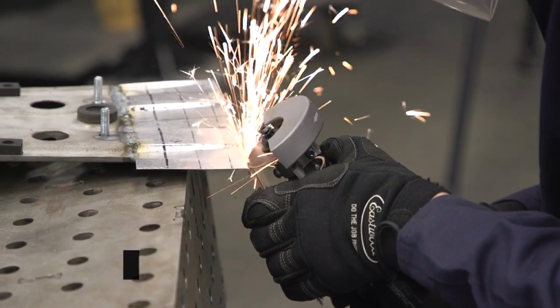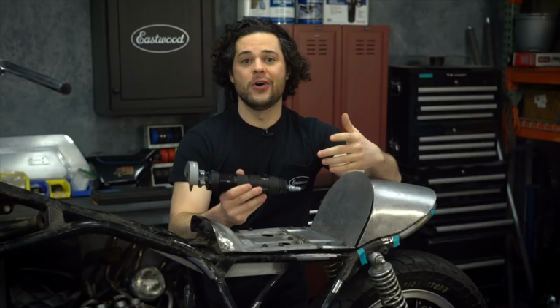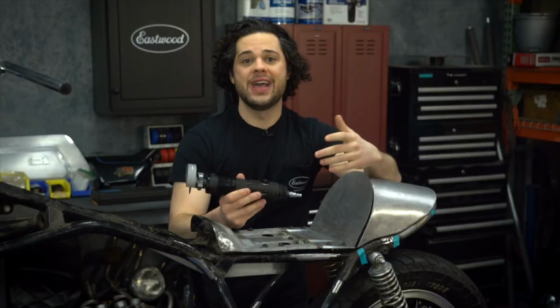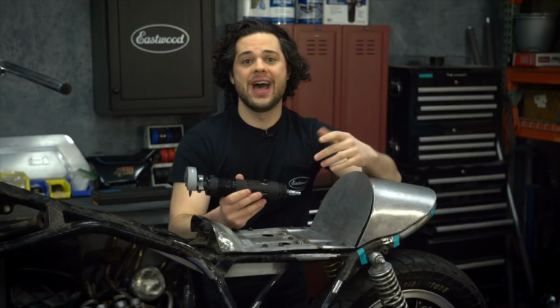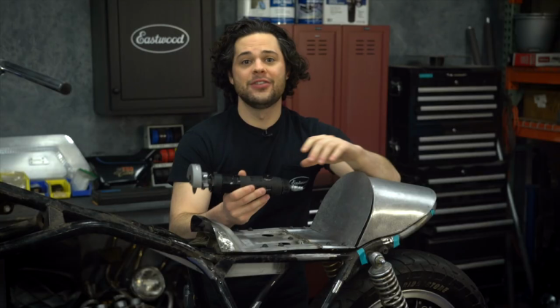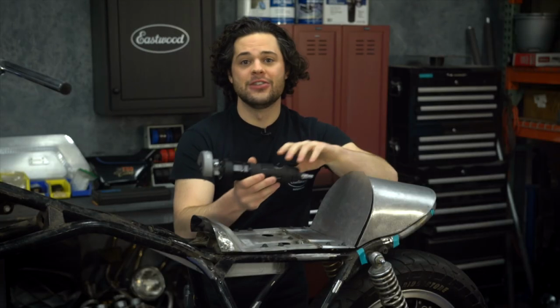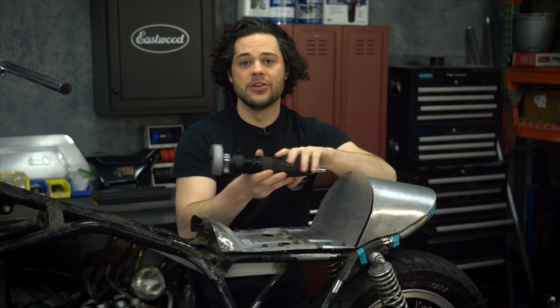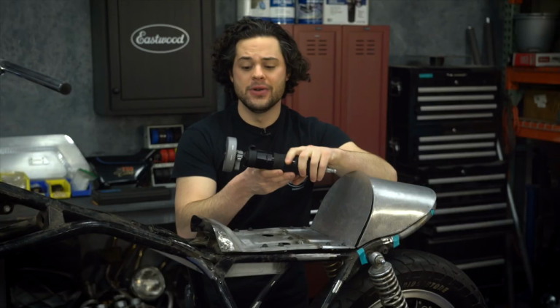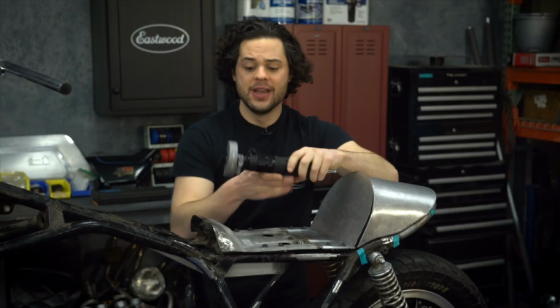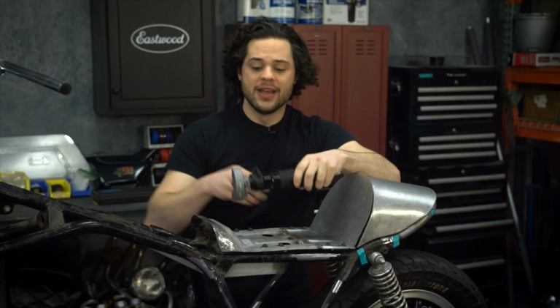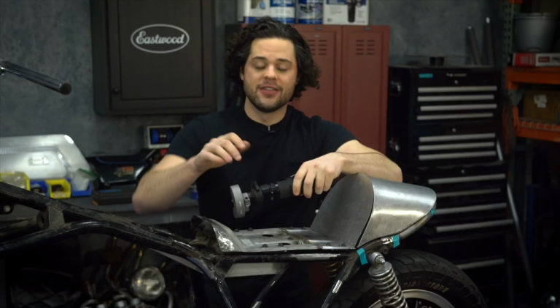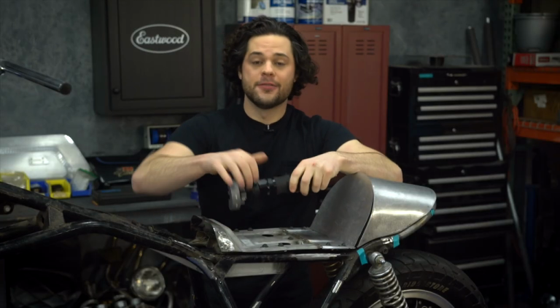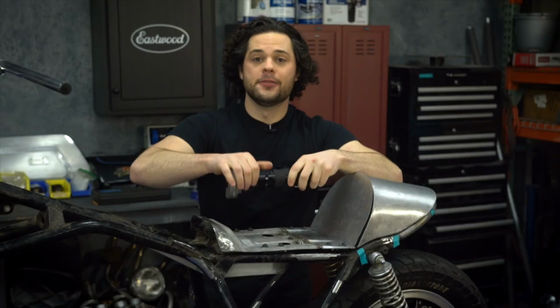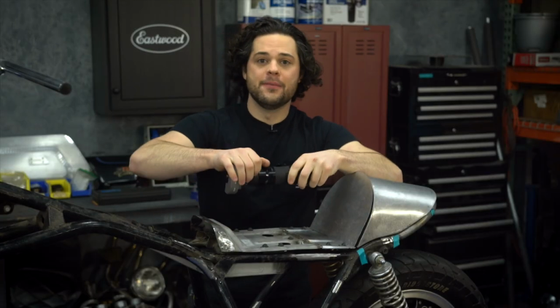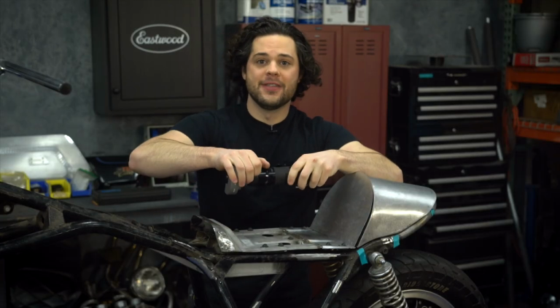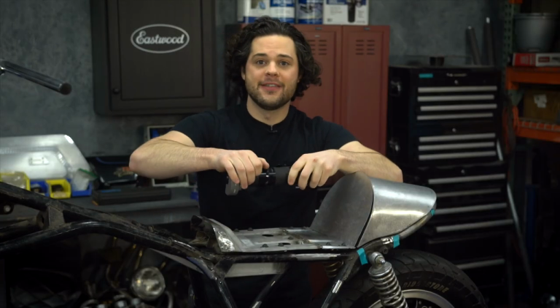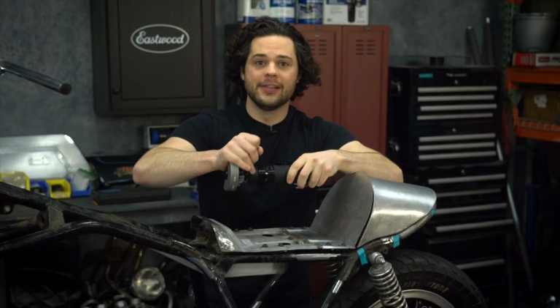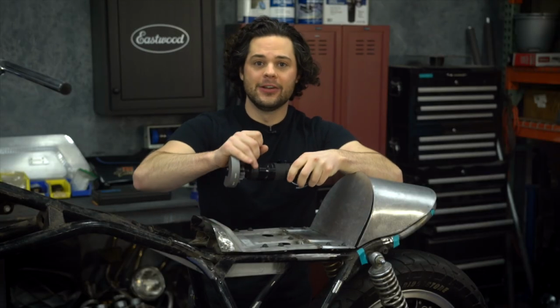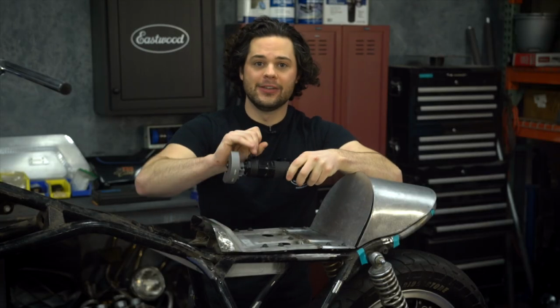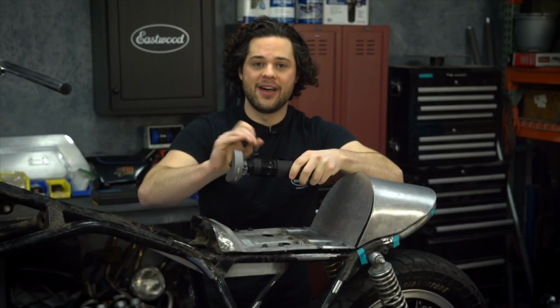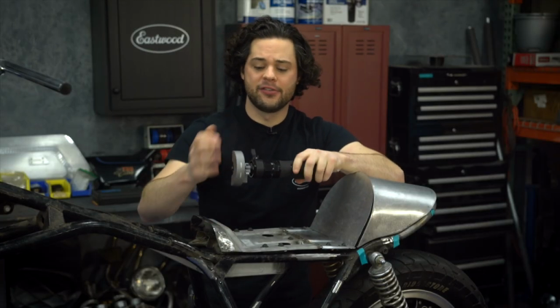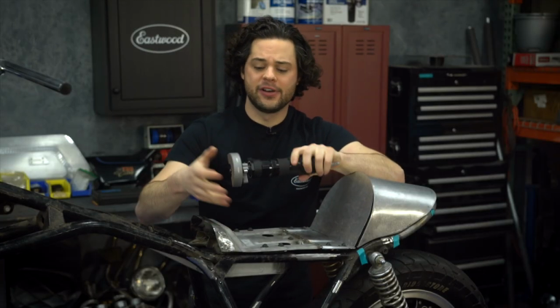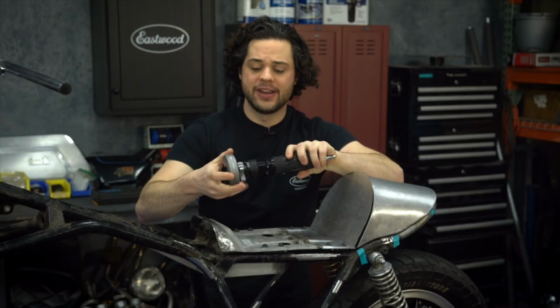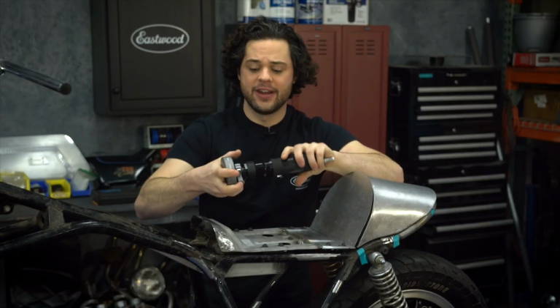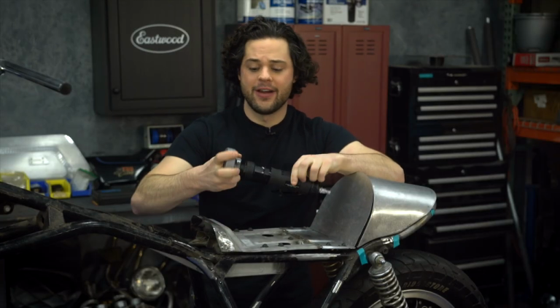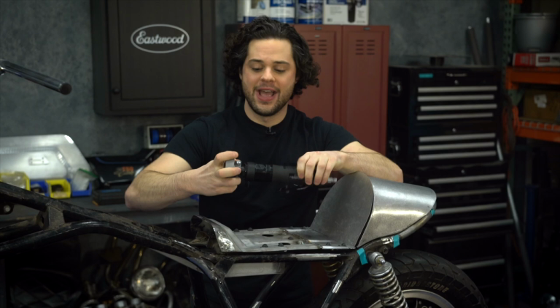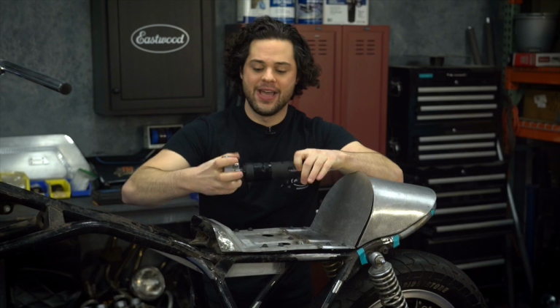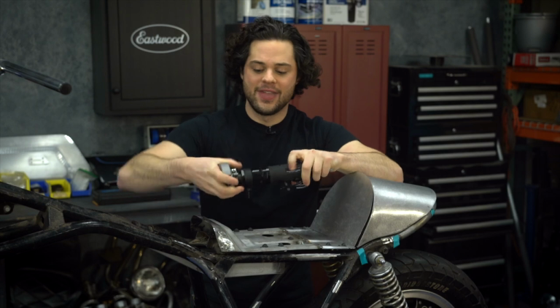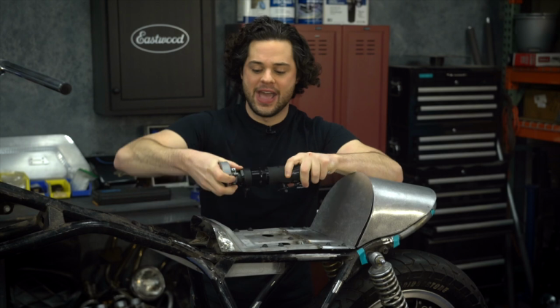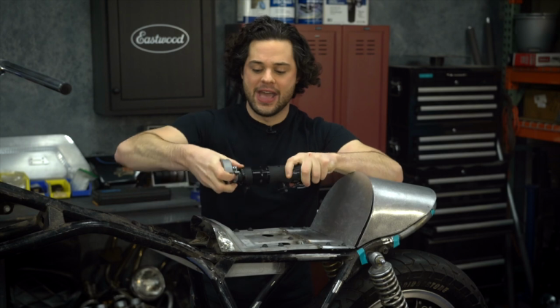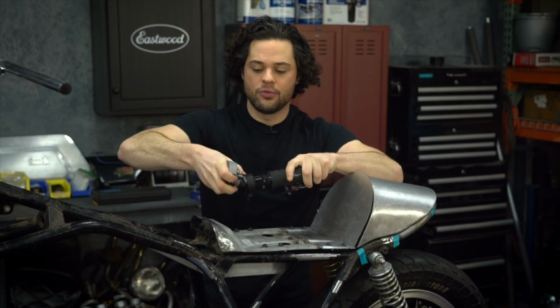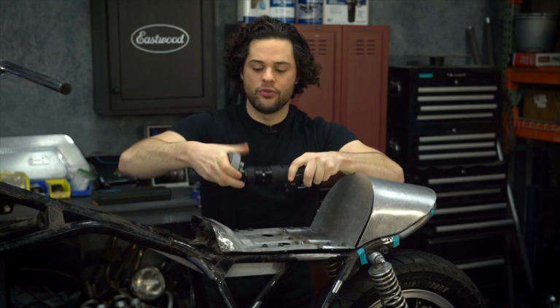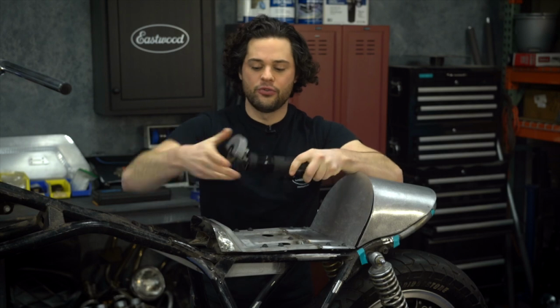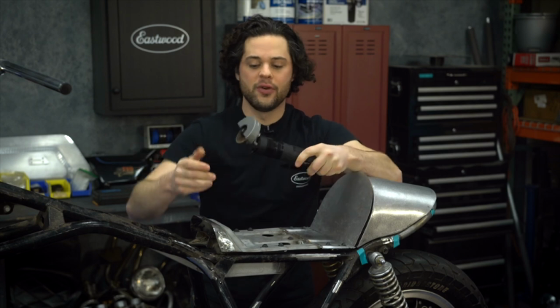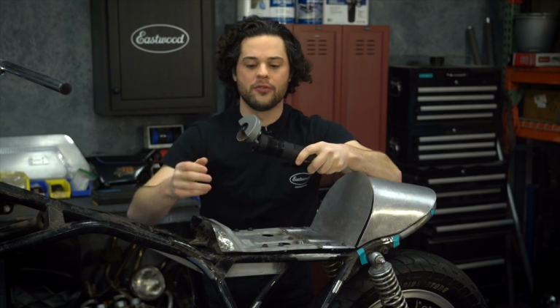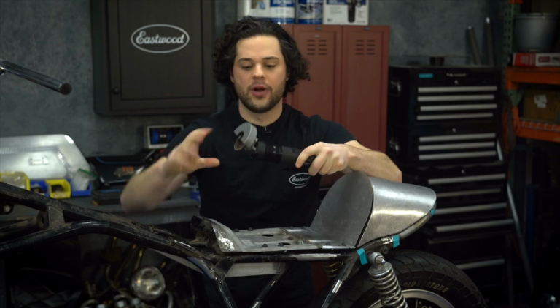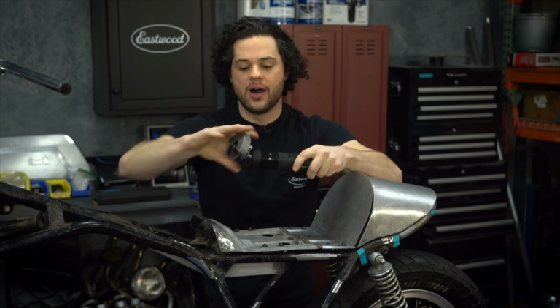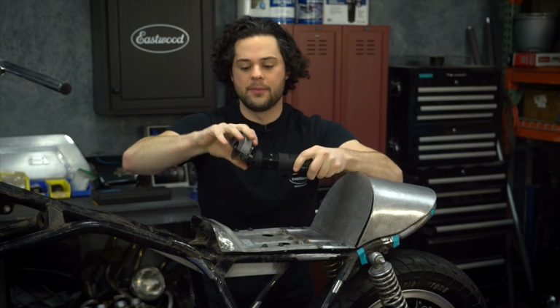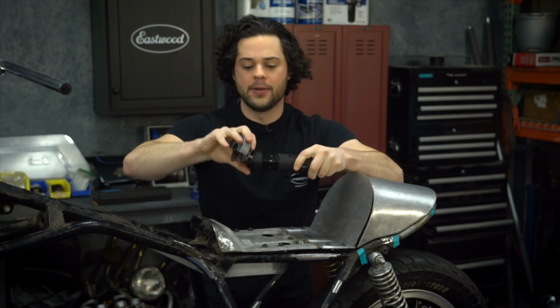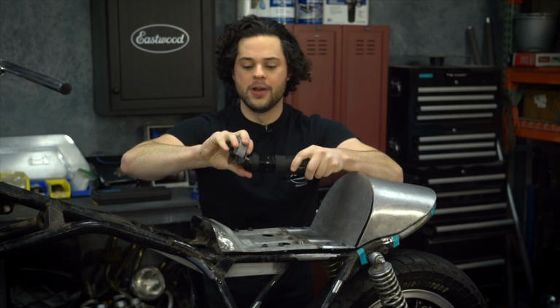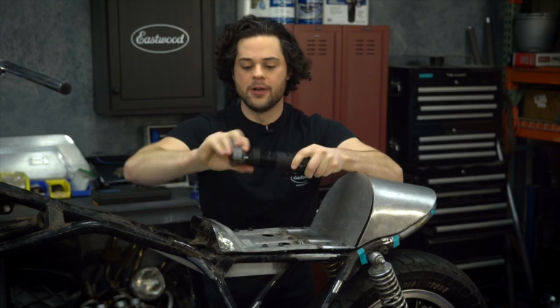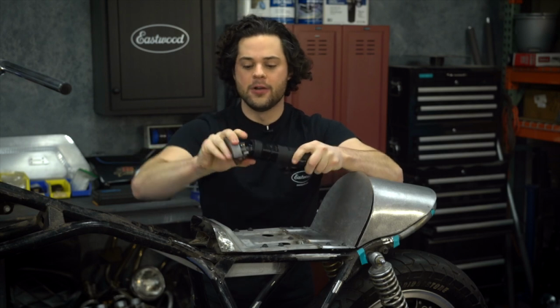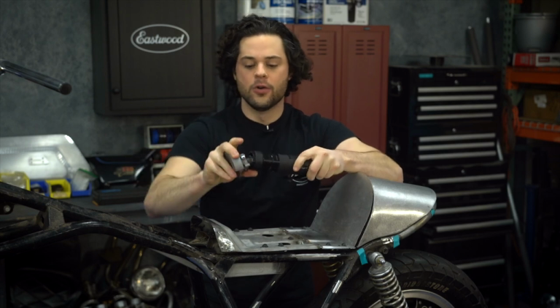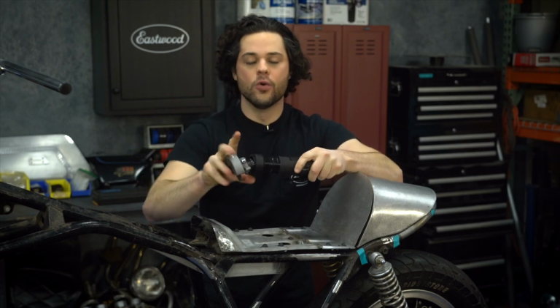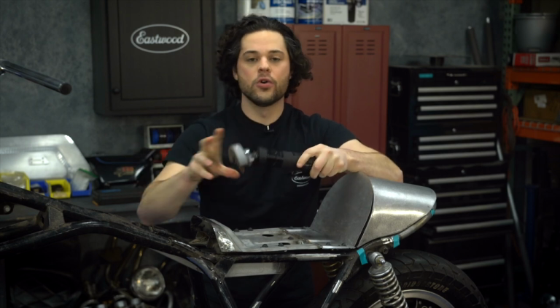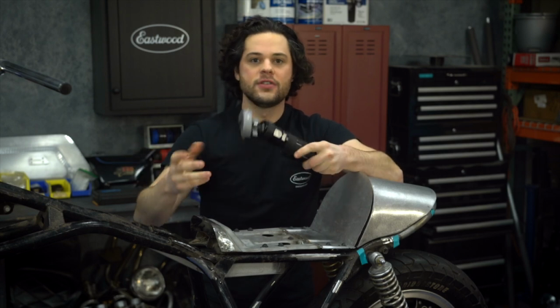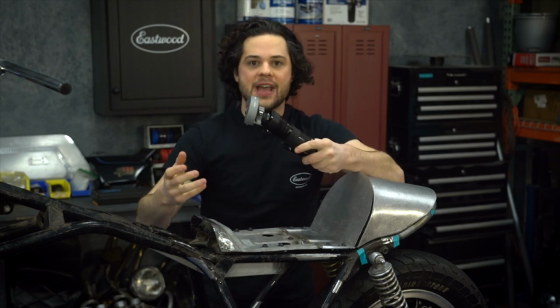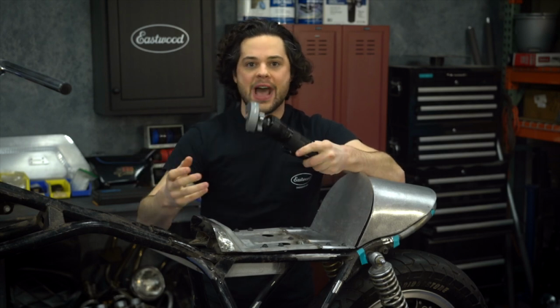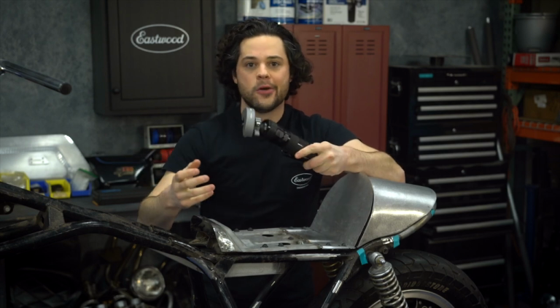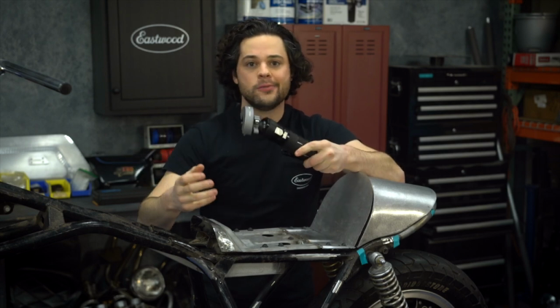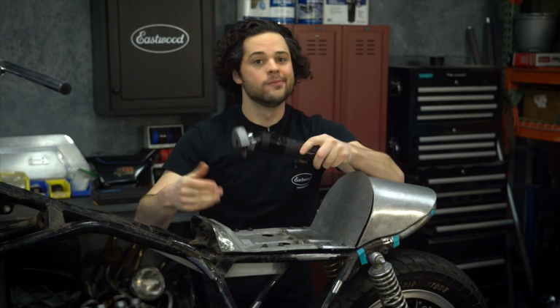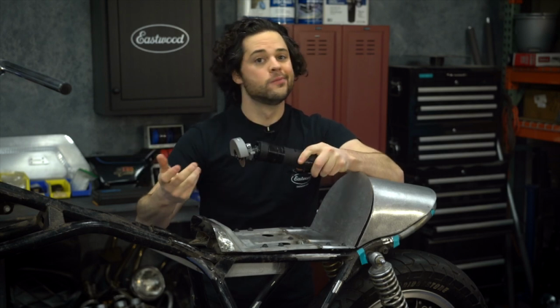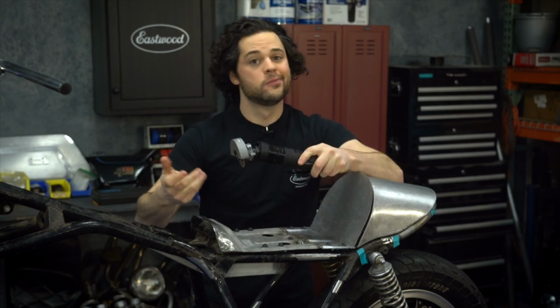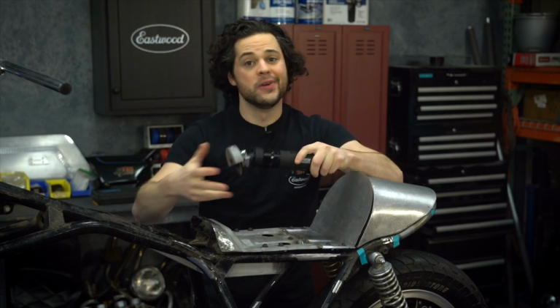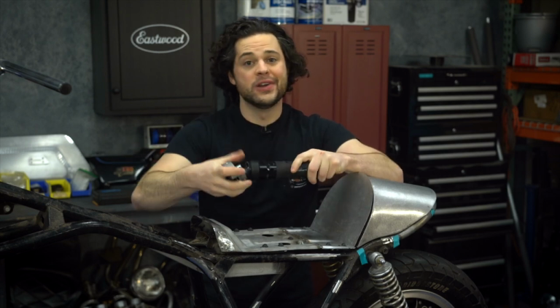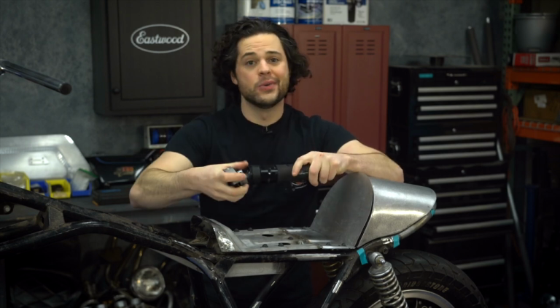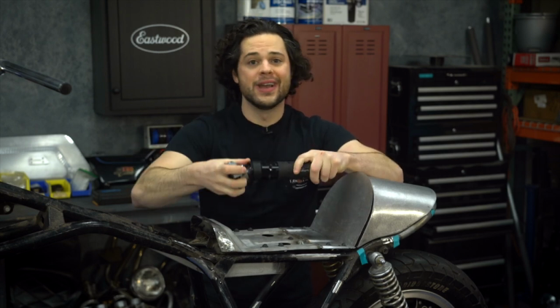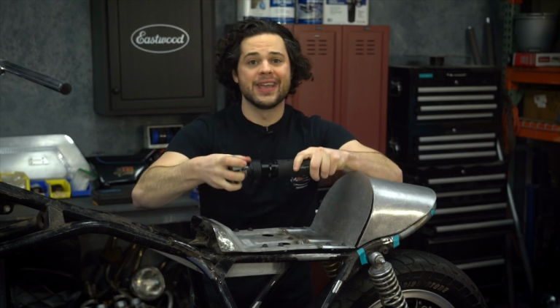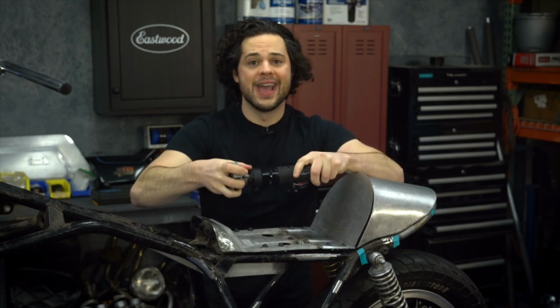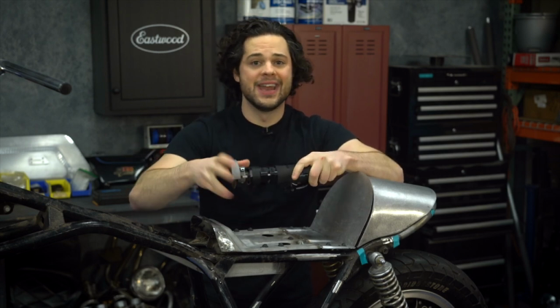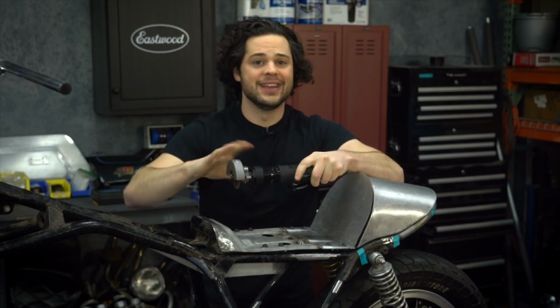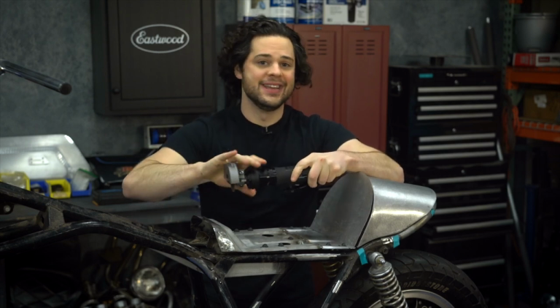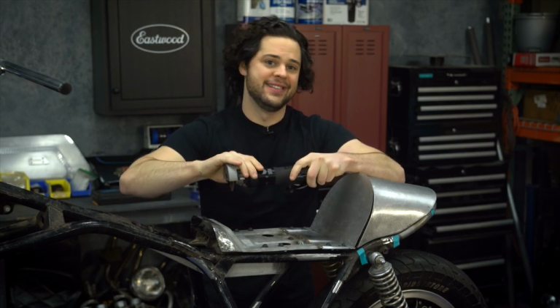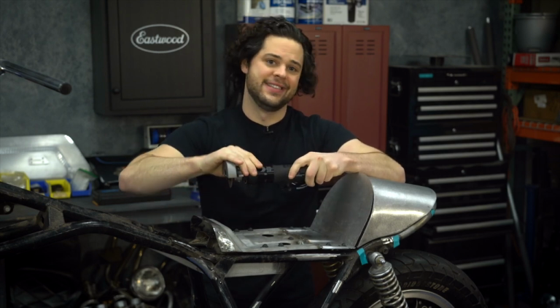All you have to do is flip this little lever here, and the head will swivel up or down pretty quick and easy.